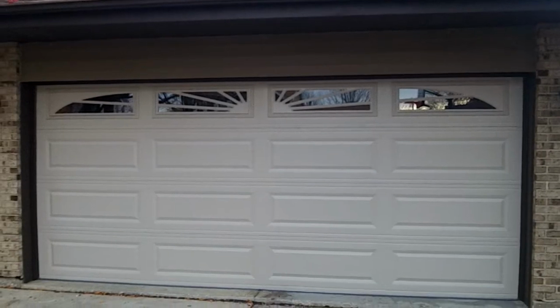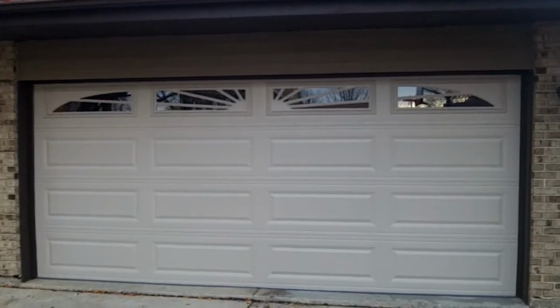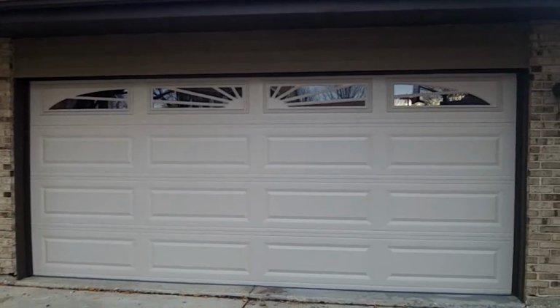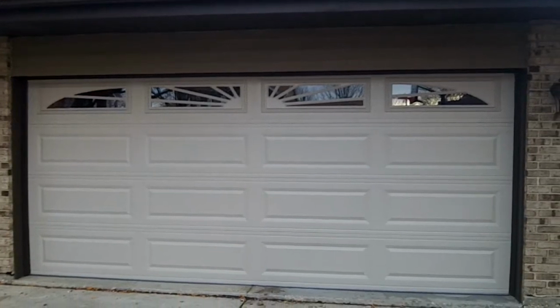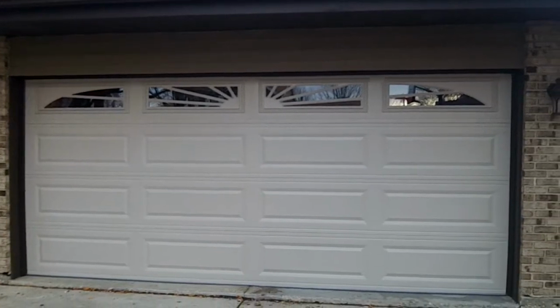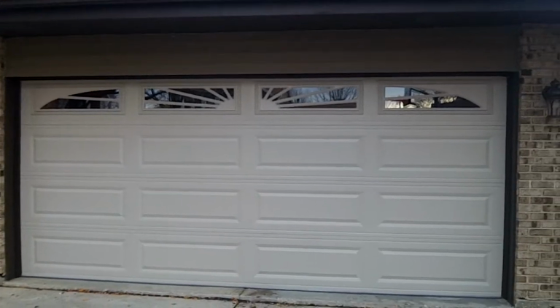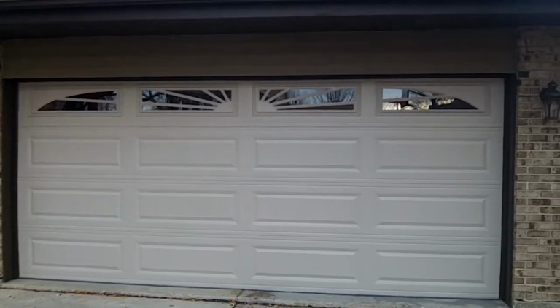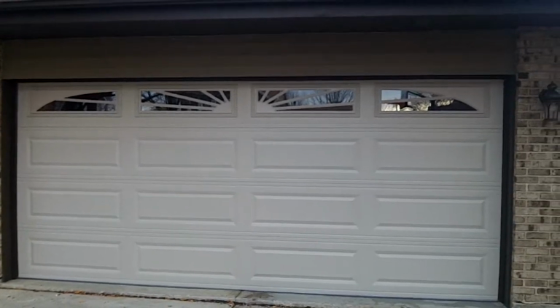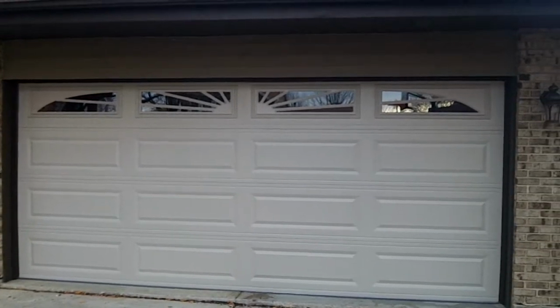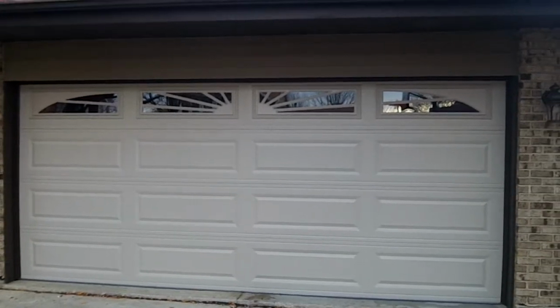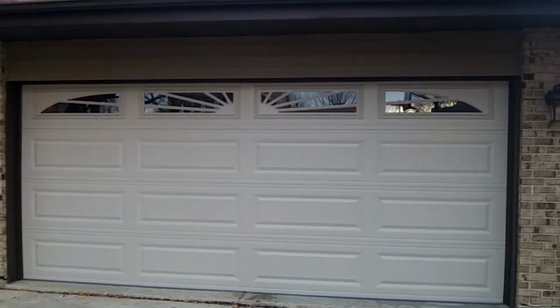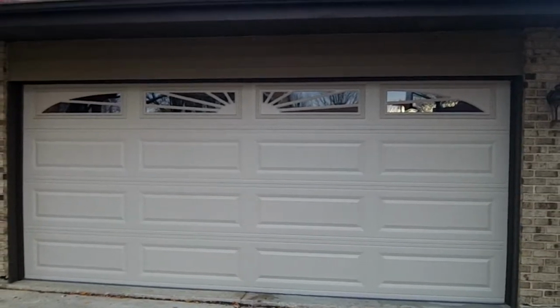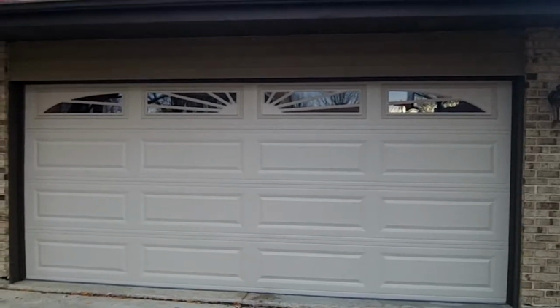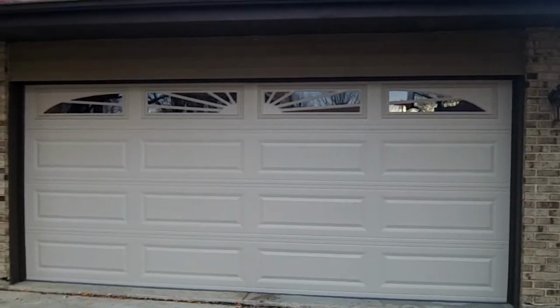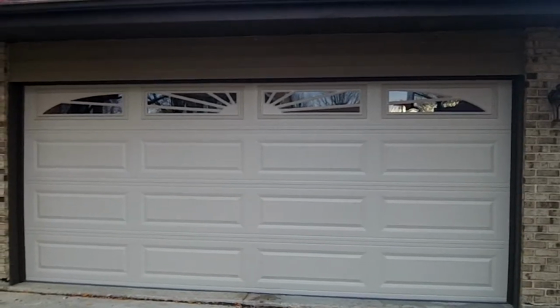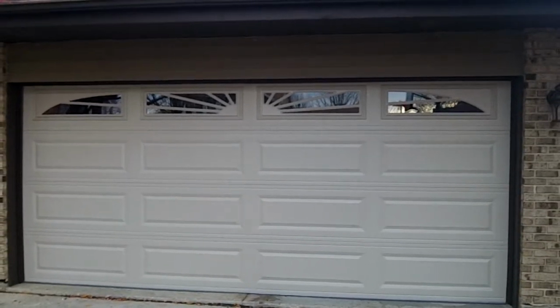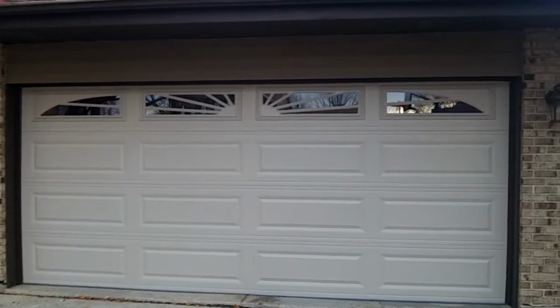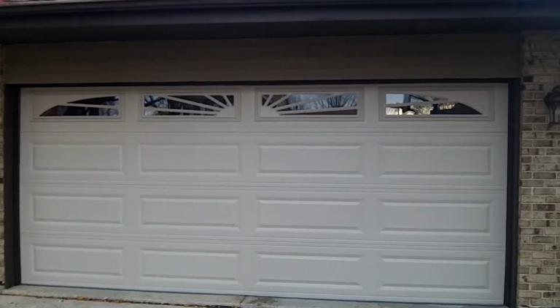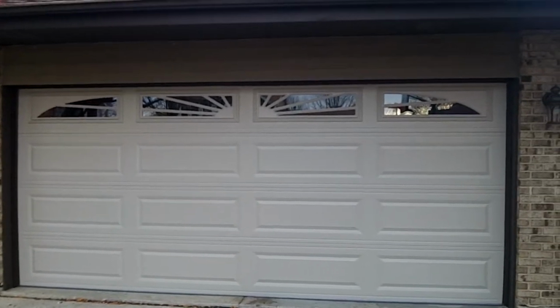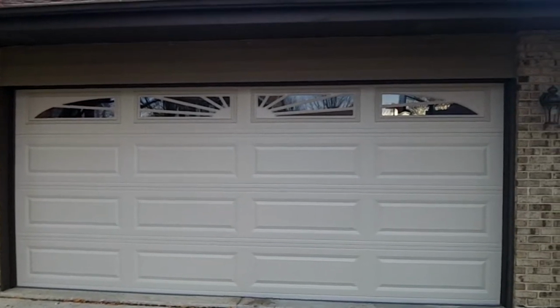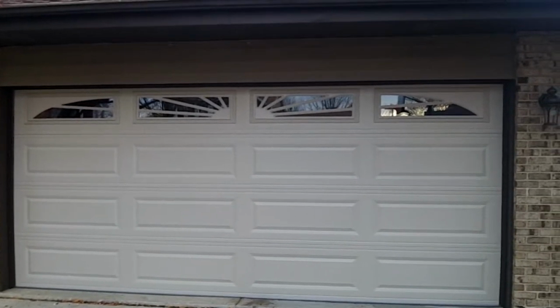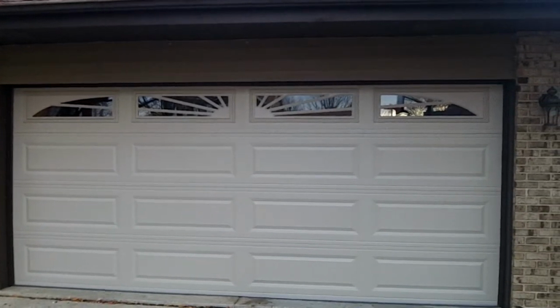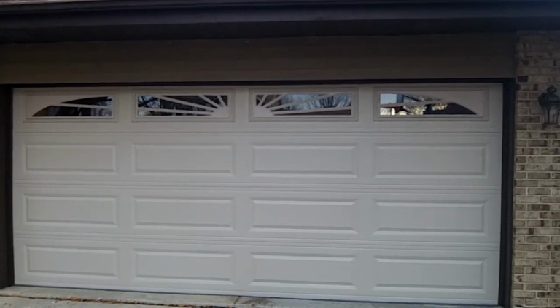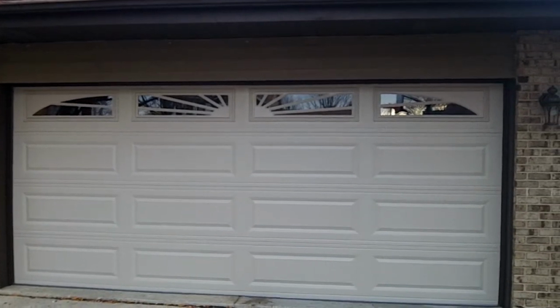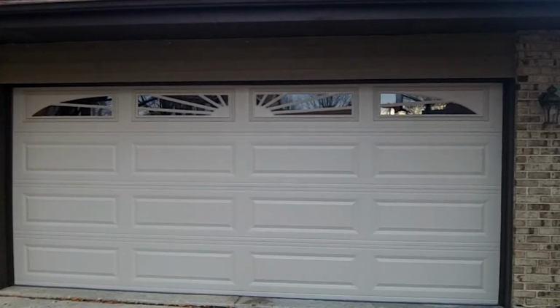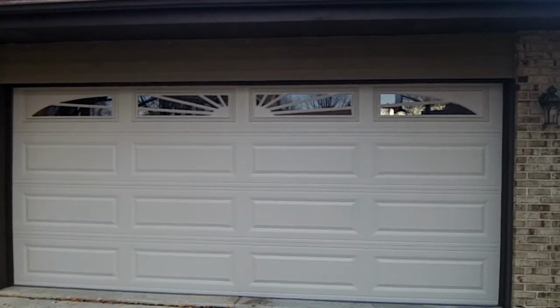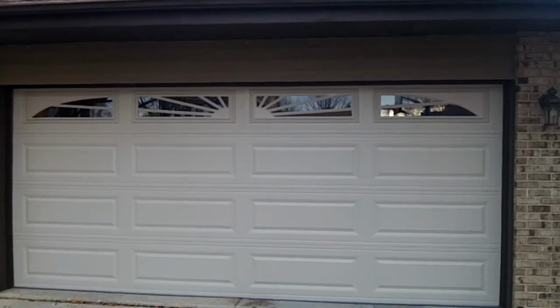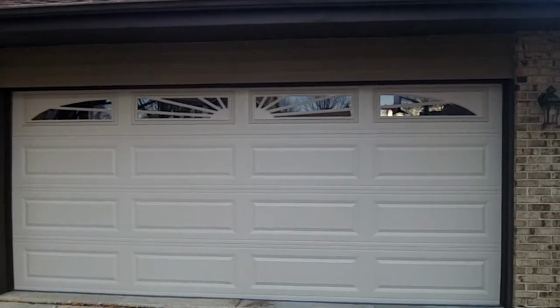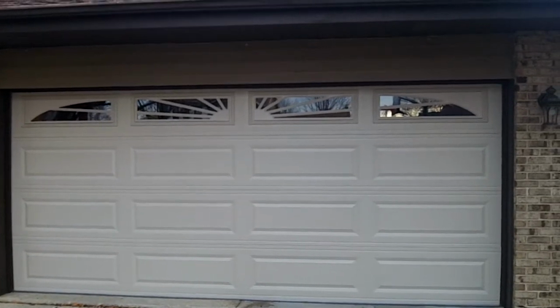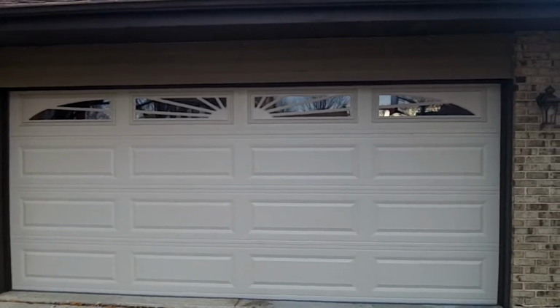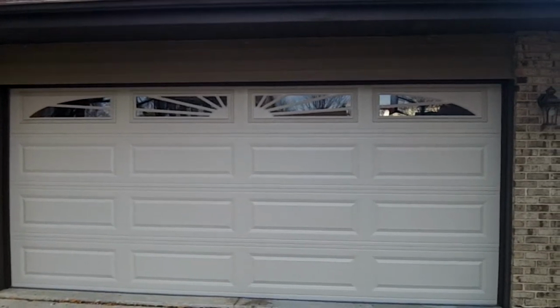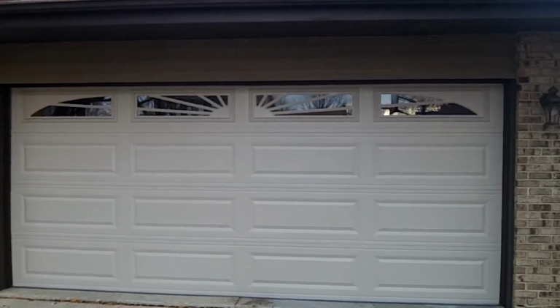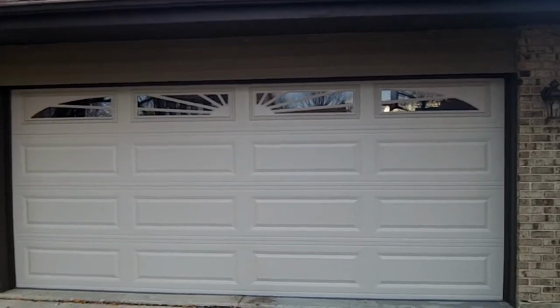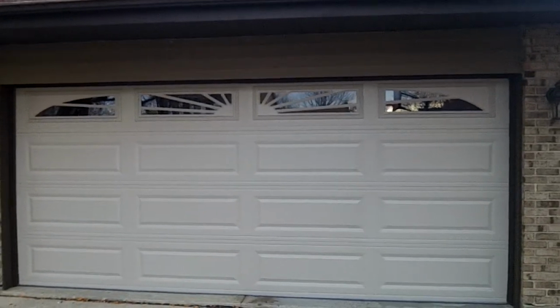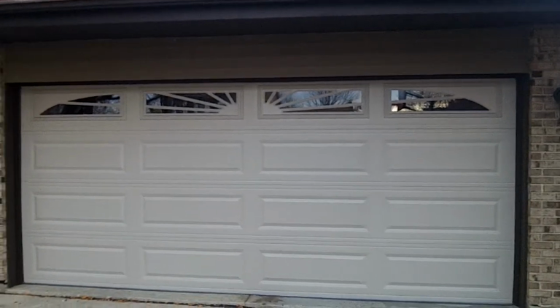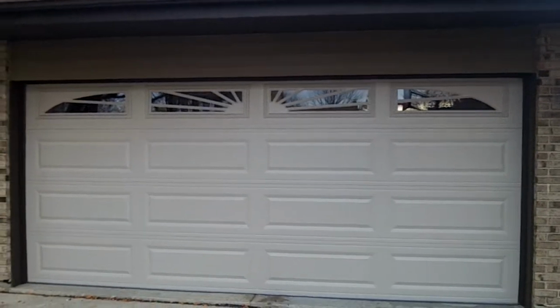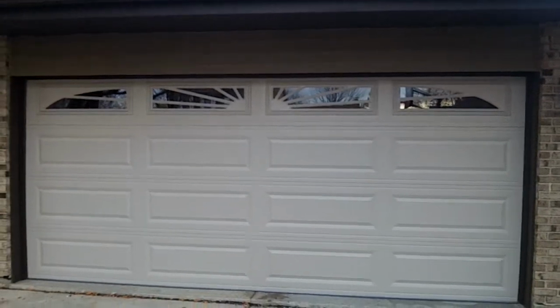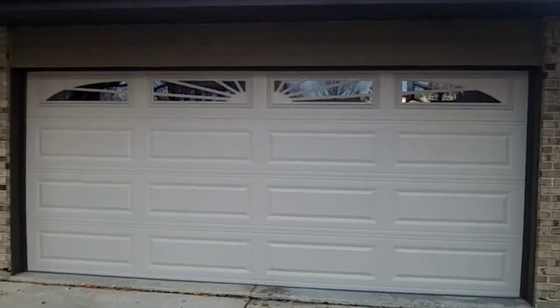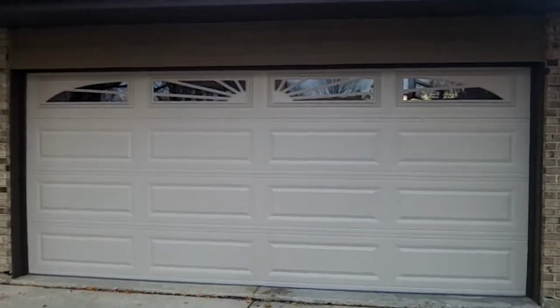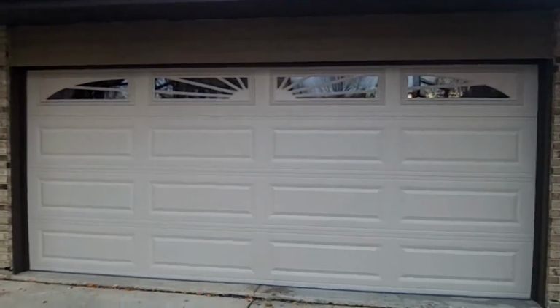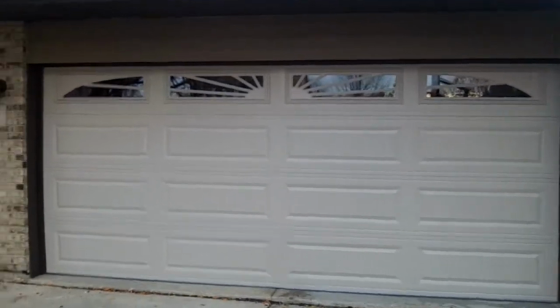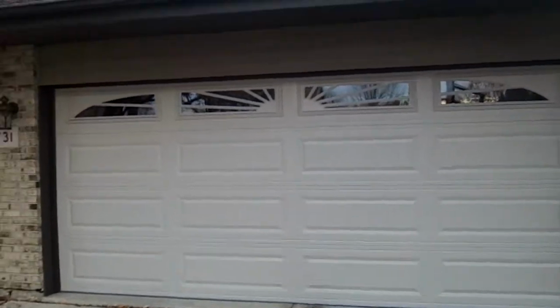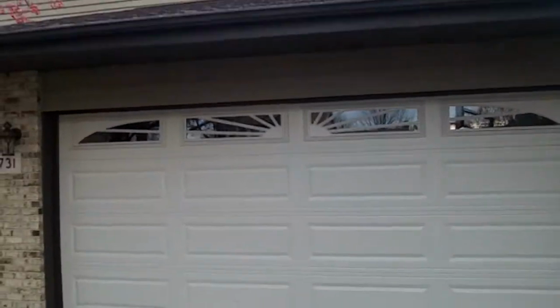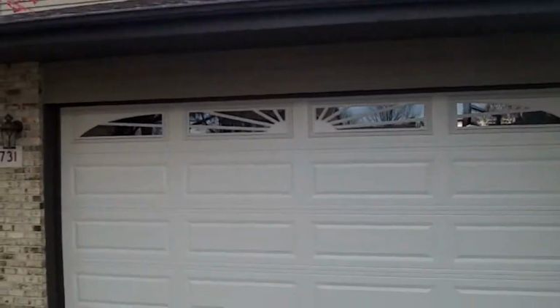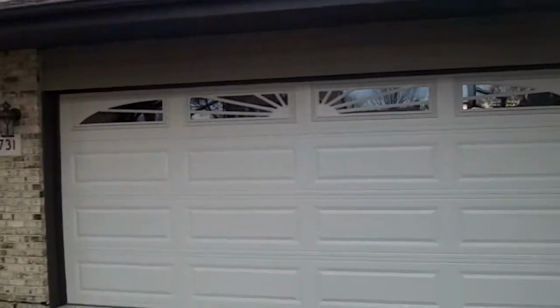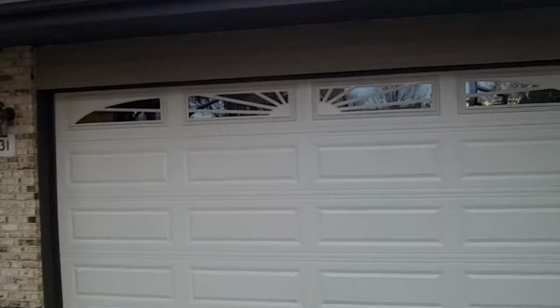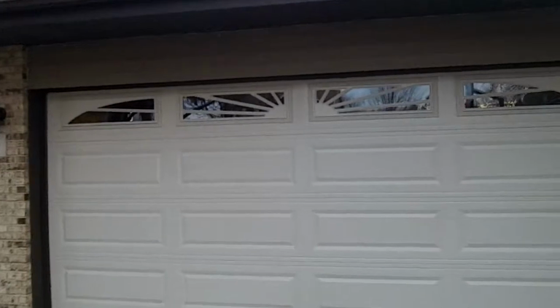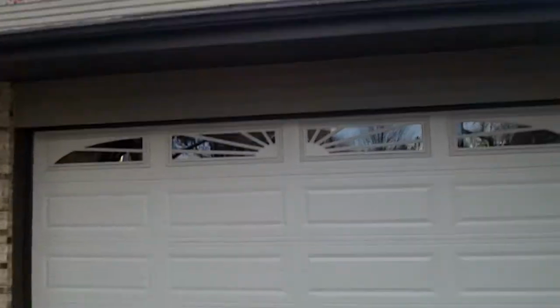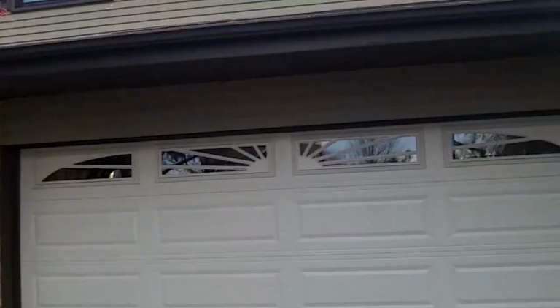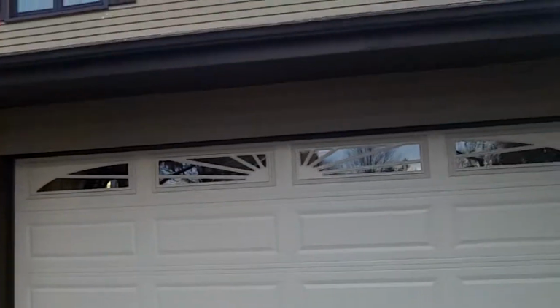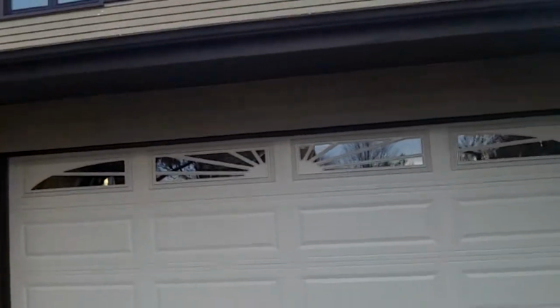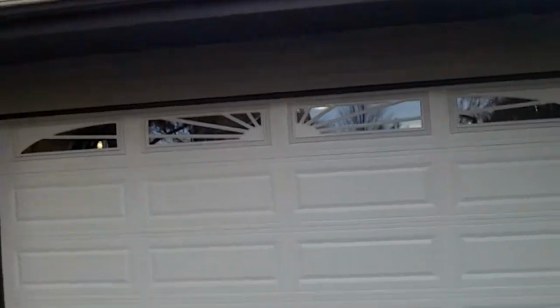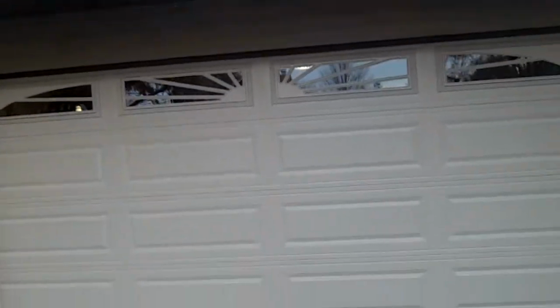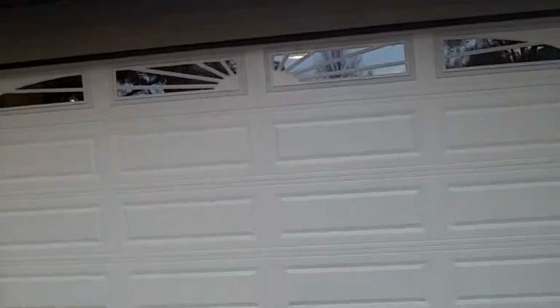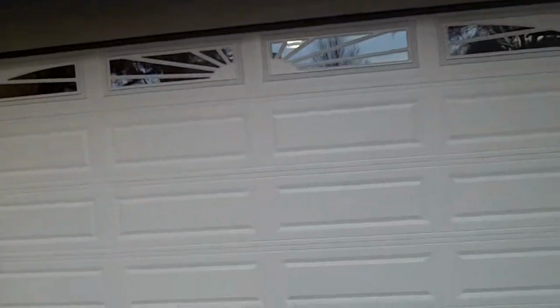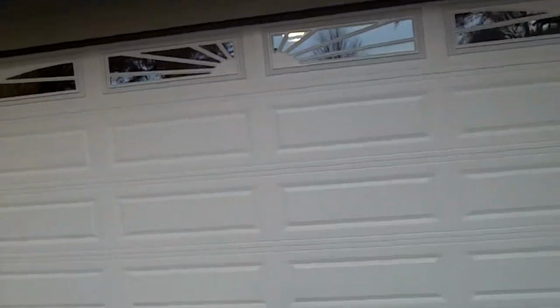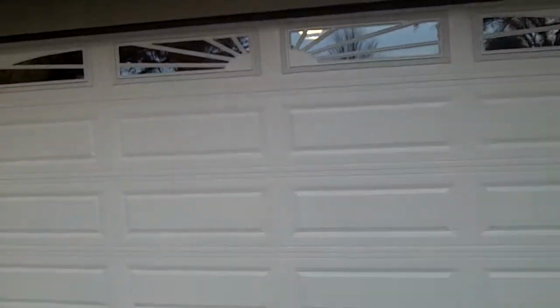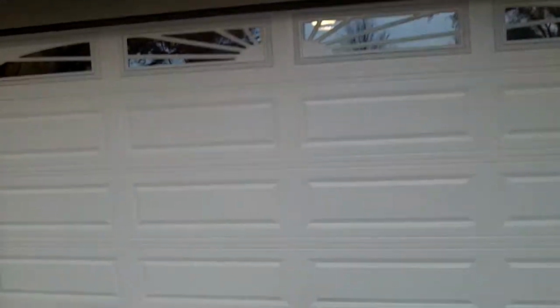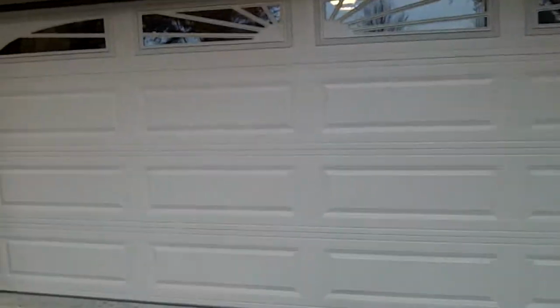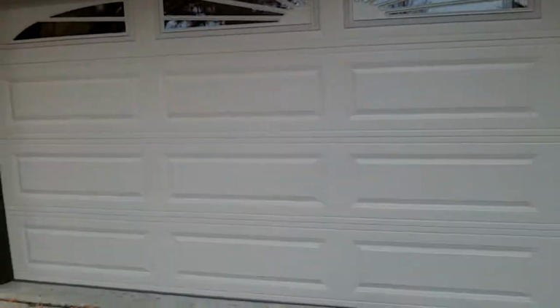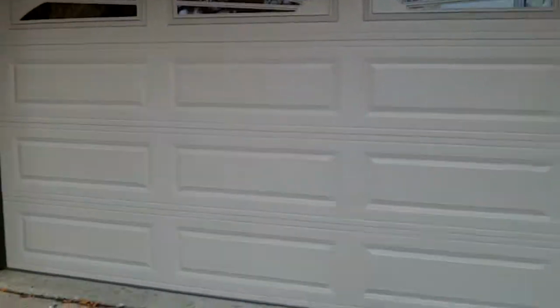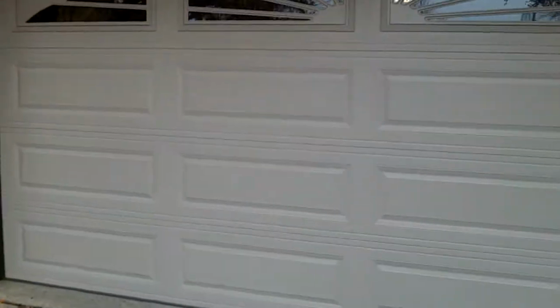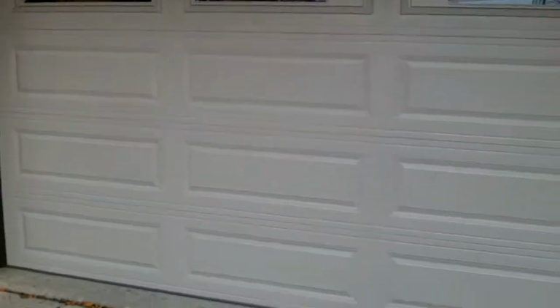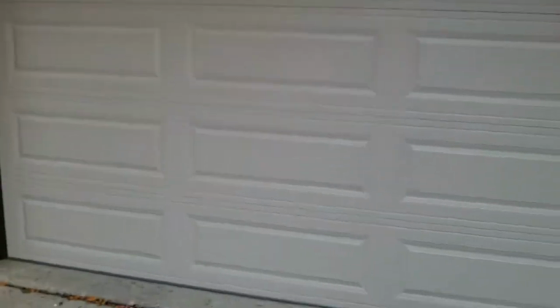This is the 4283 with insulated top glass sunburst. It's long panel. Let's get up close here and have a look.